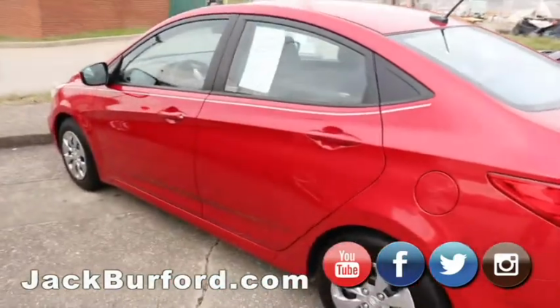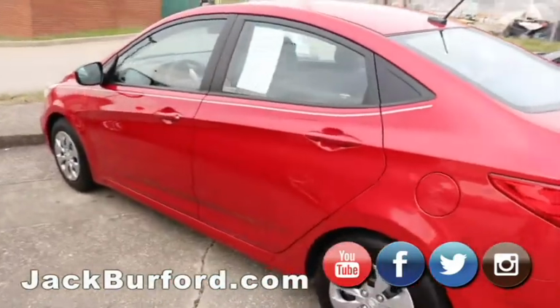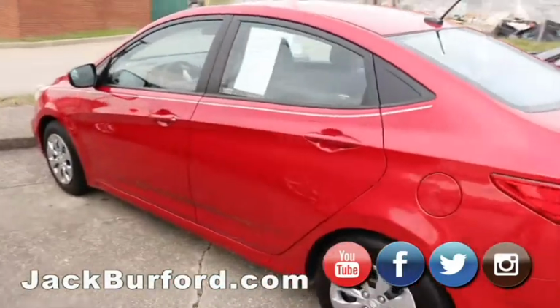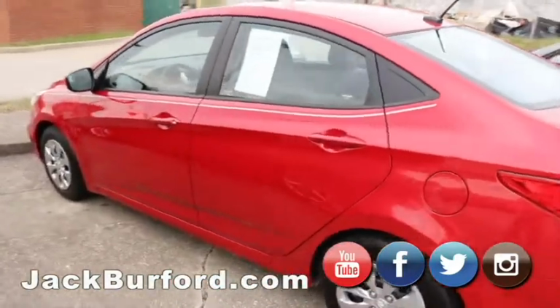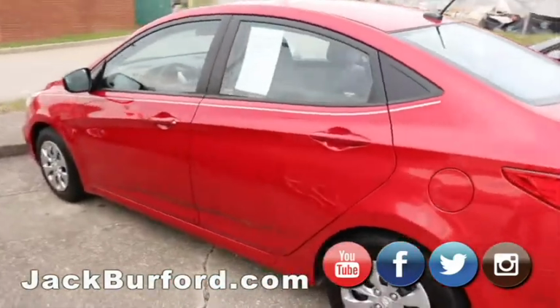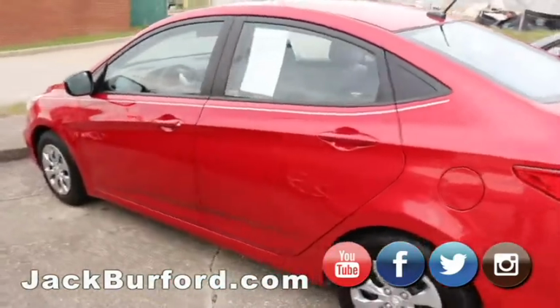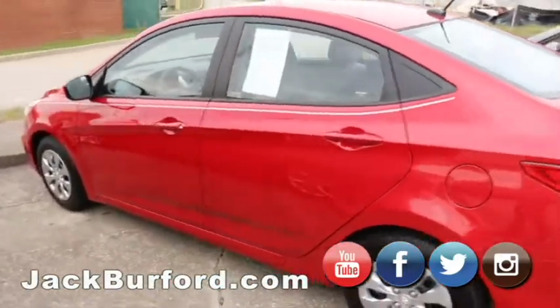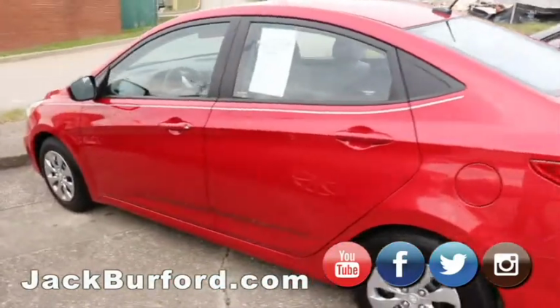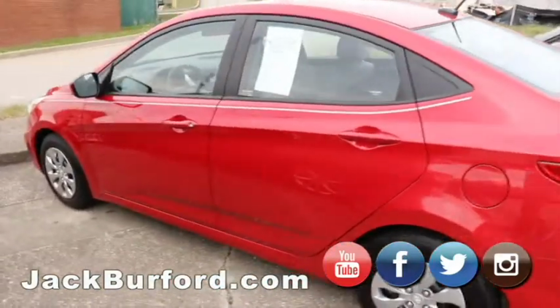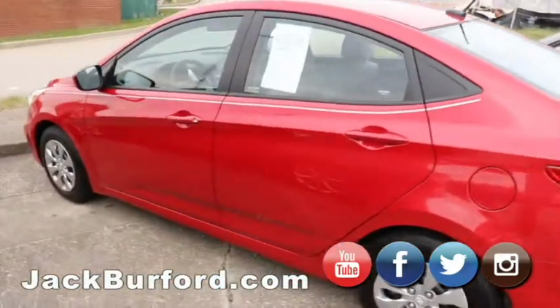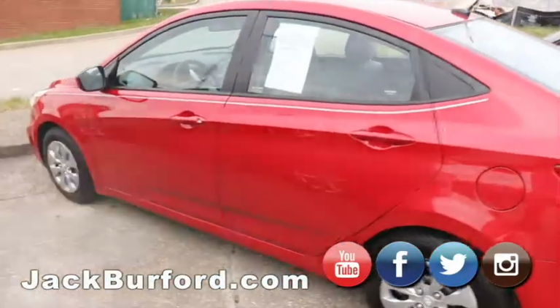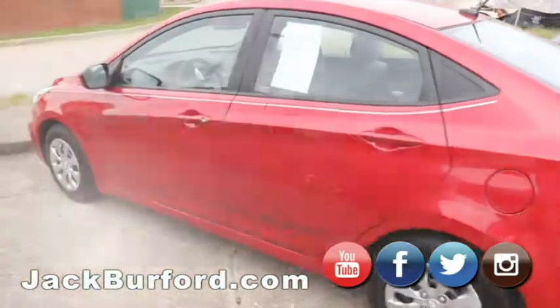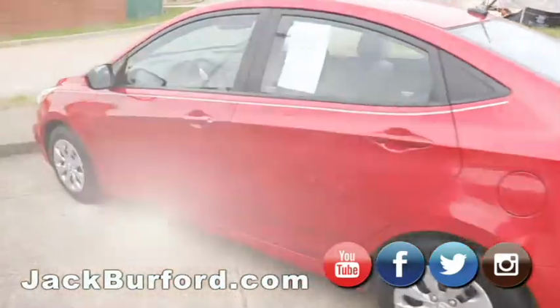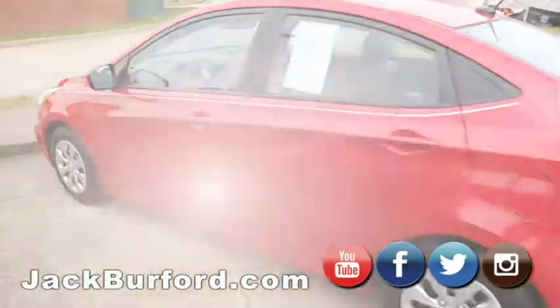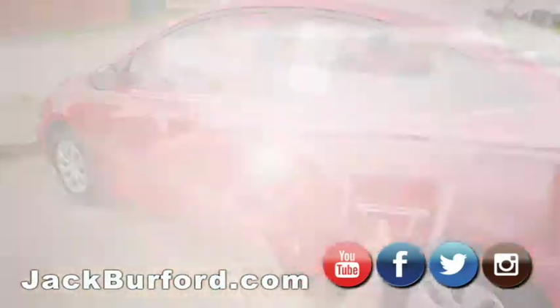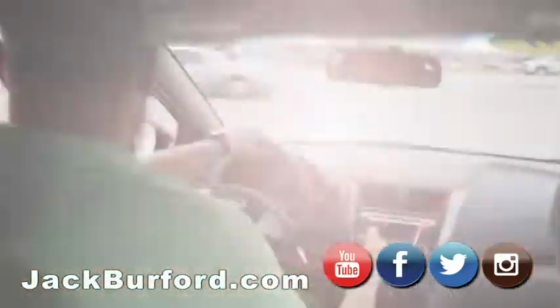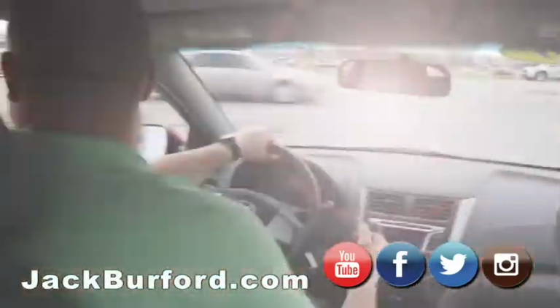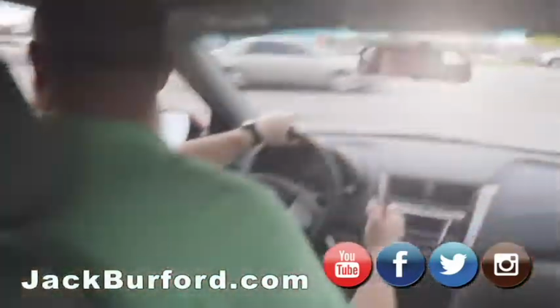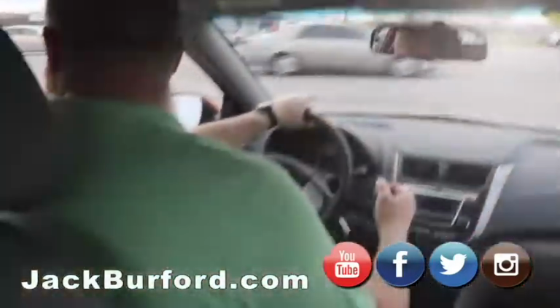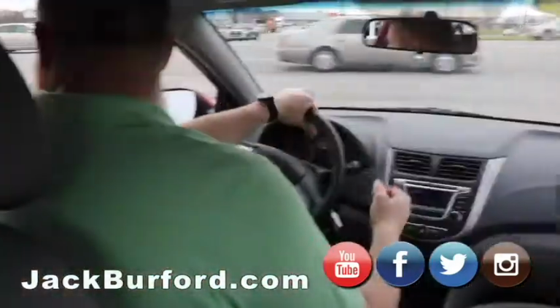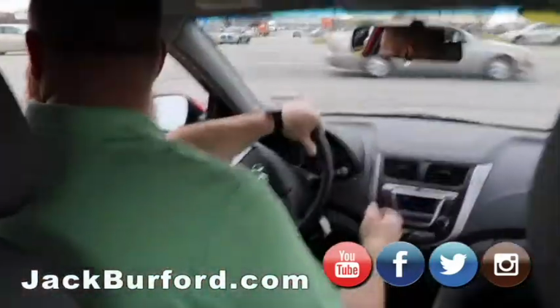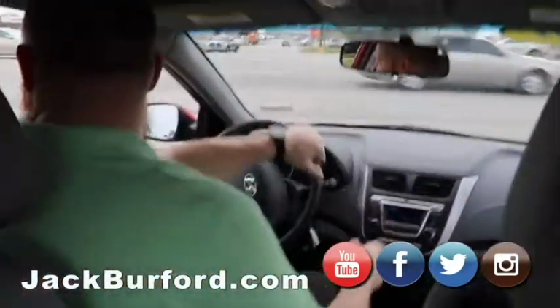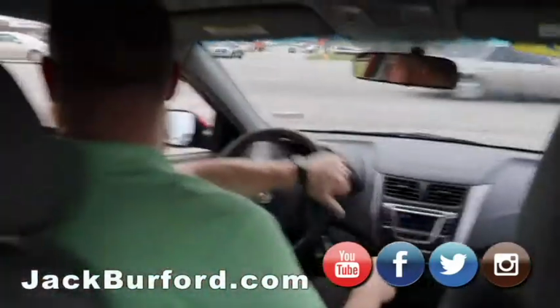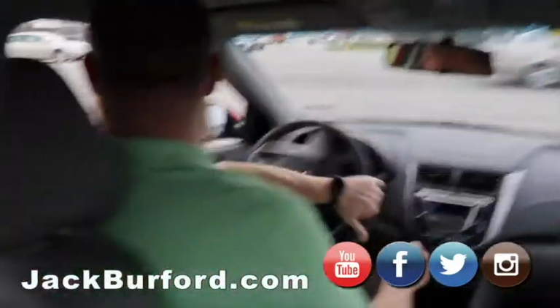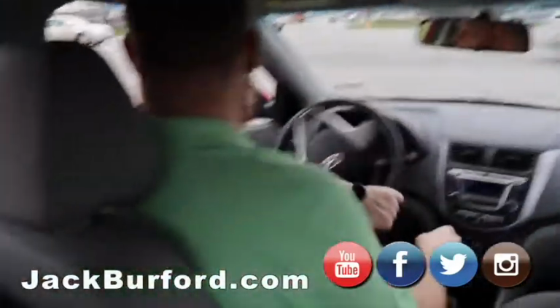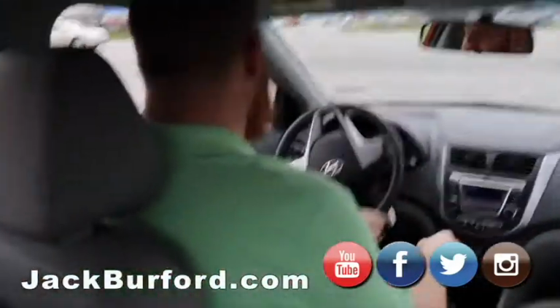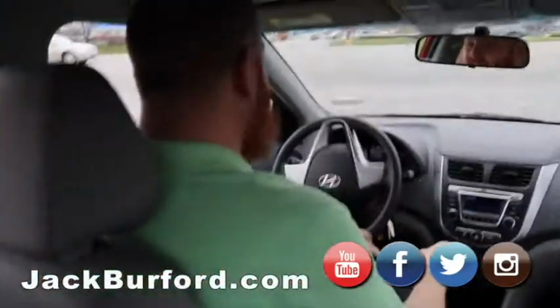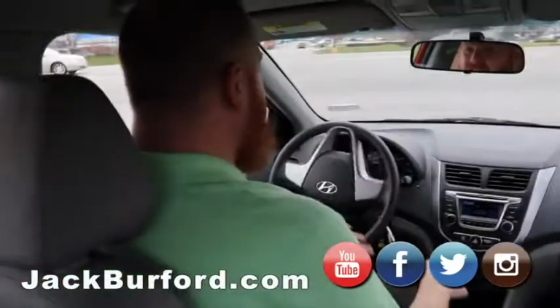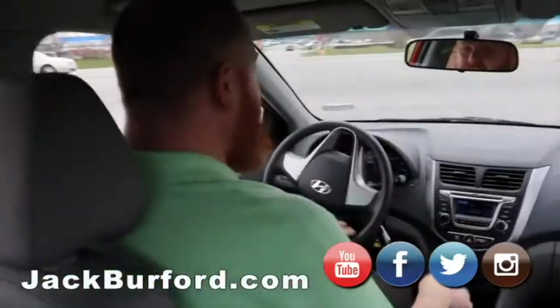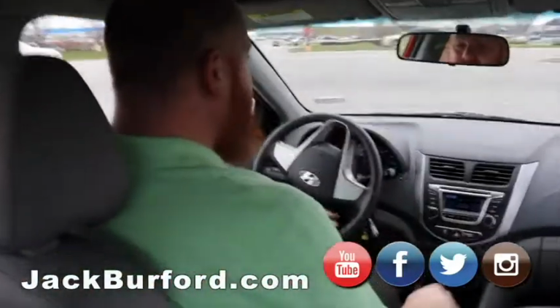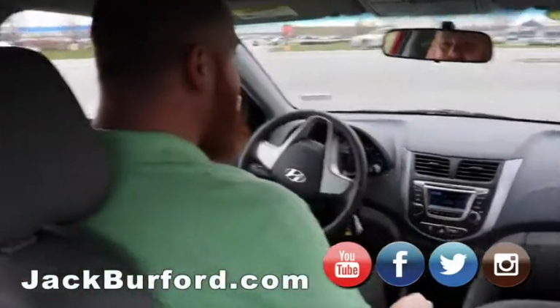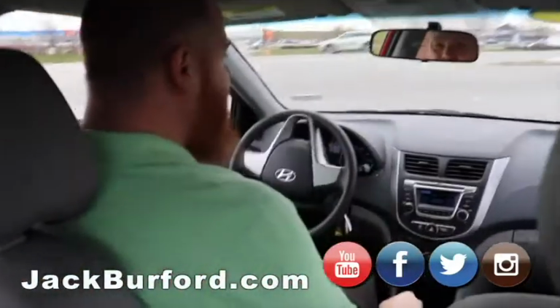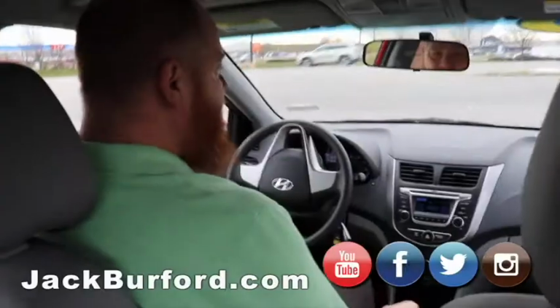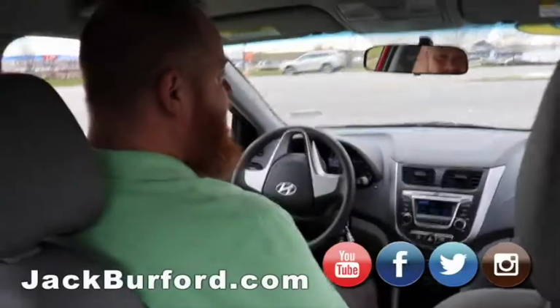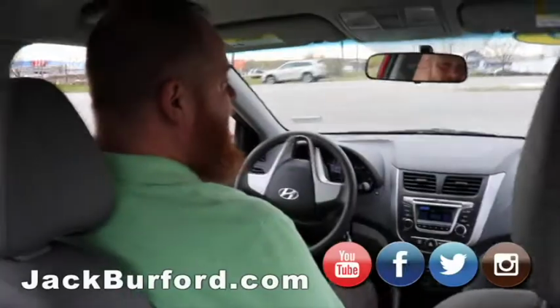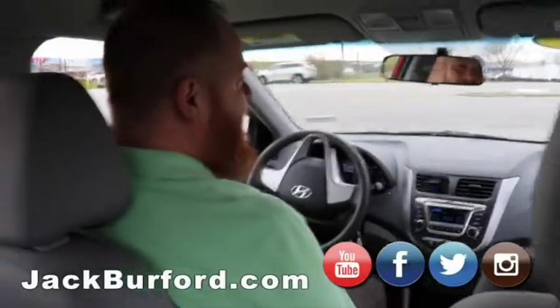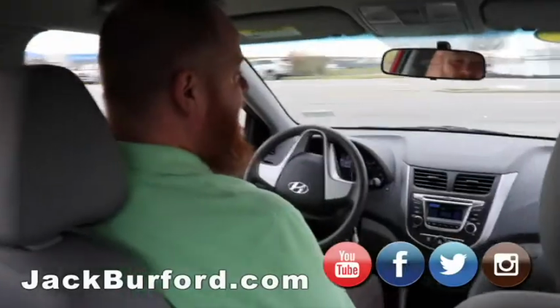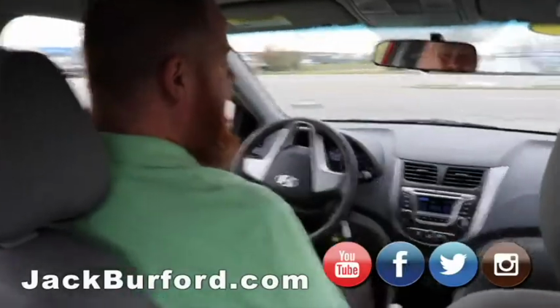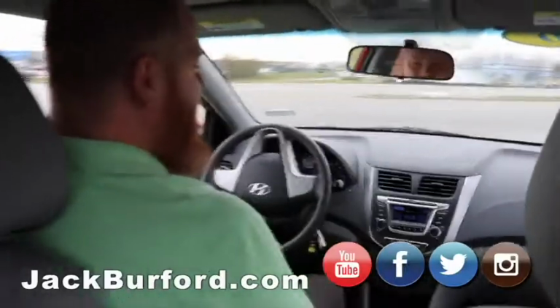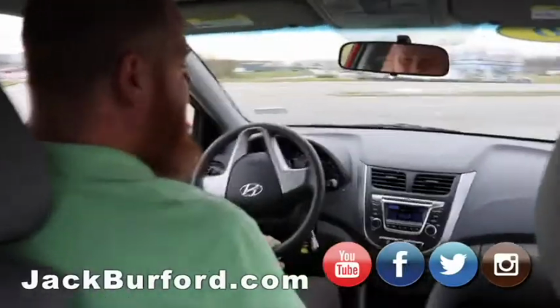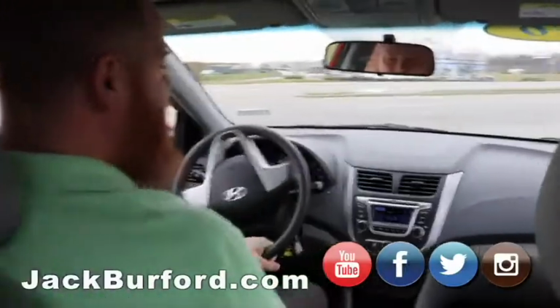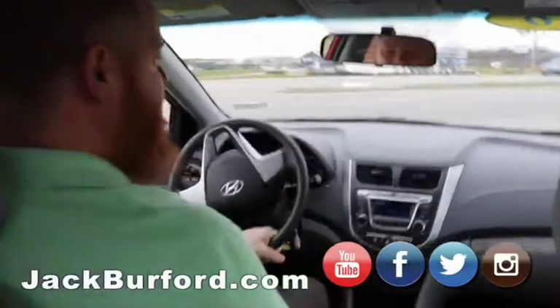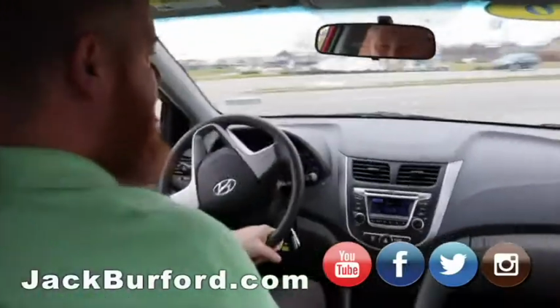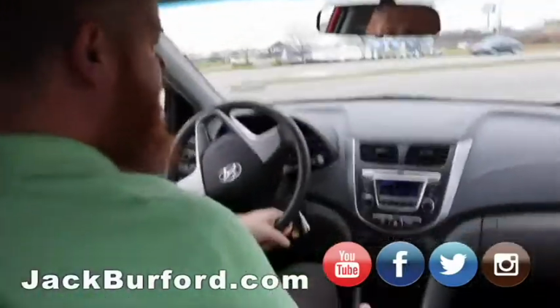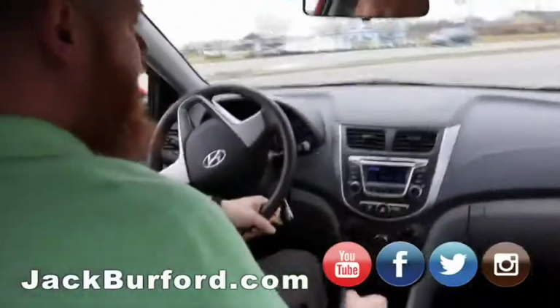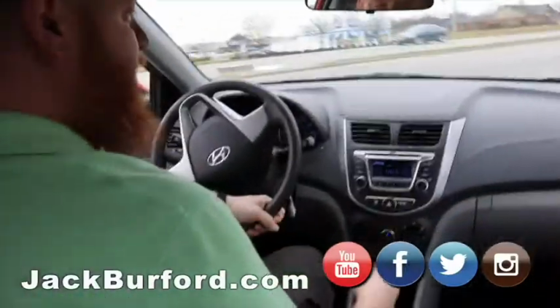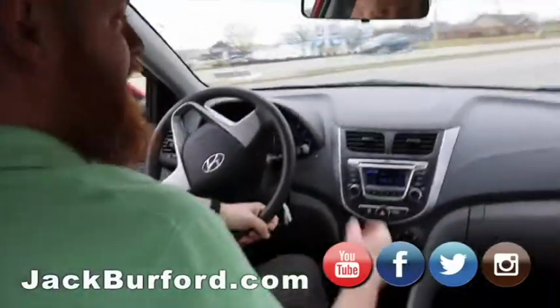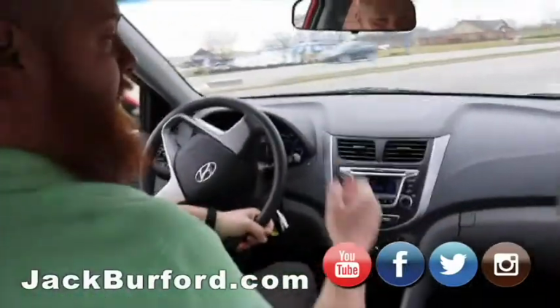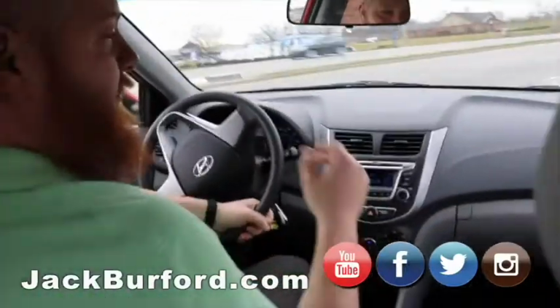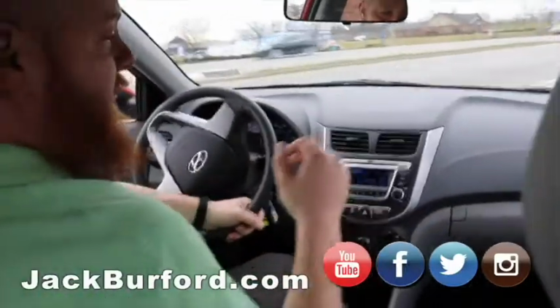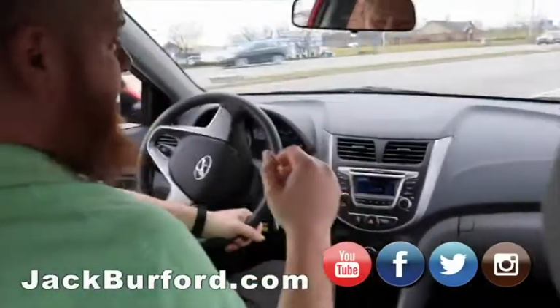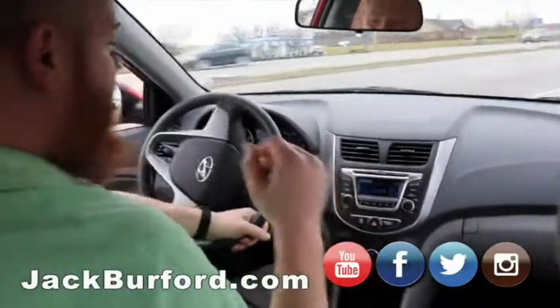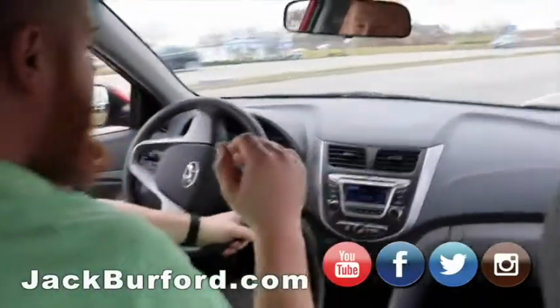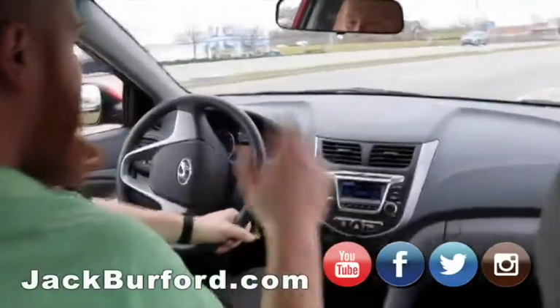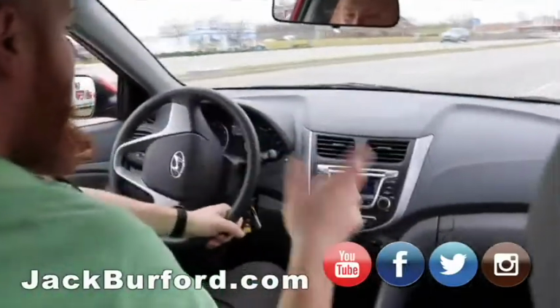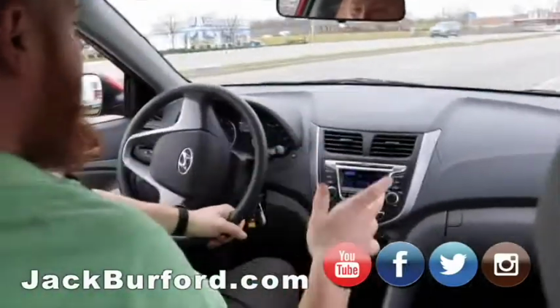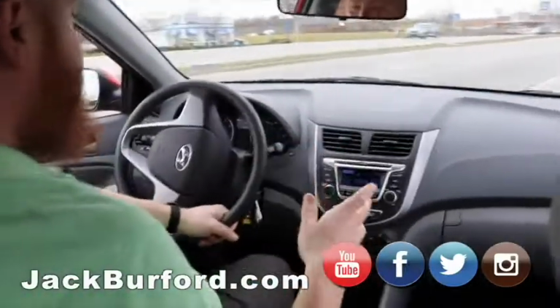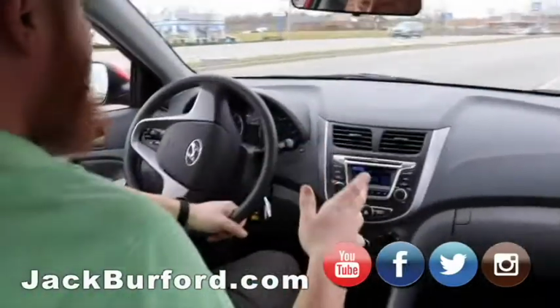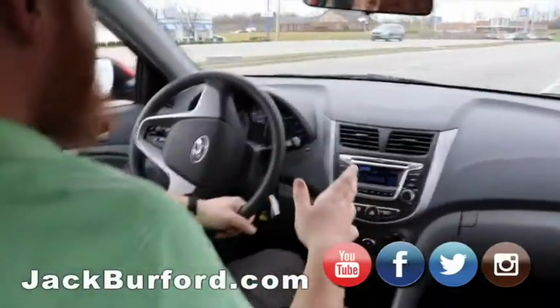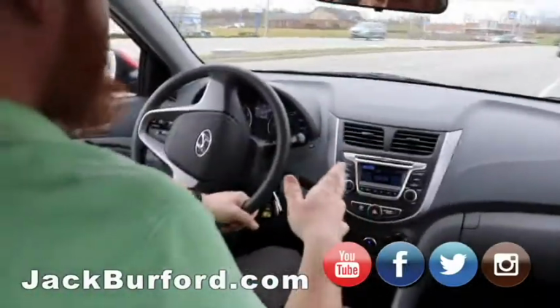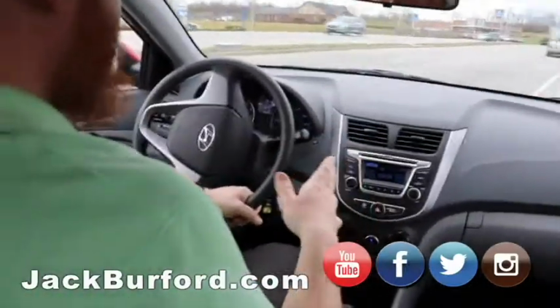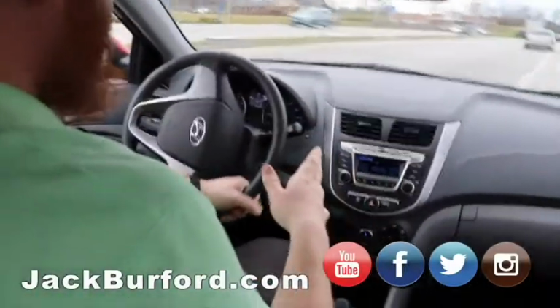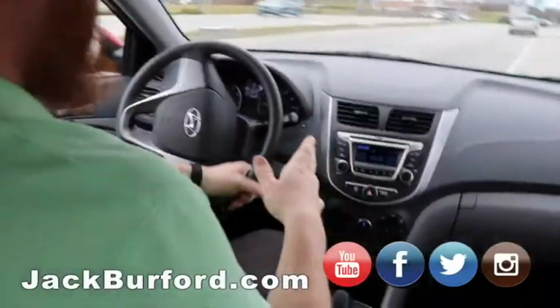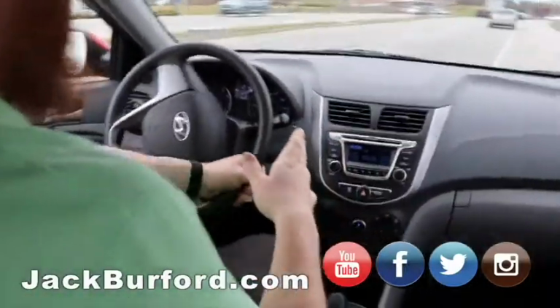We're going to take it on a test drive, Randy. We're in this 2016 Hyundai Accent. It's Hyundai Monday.